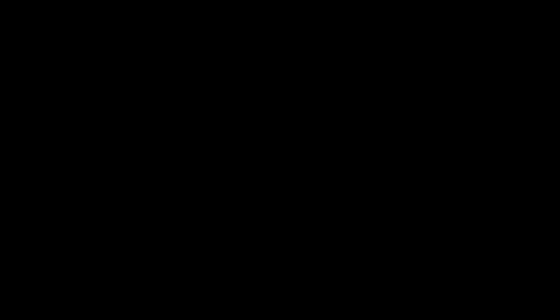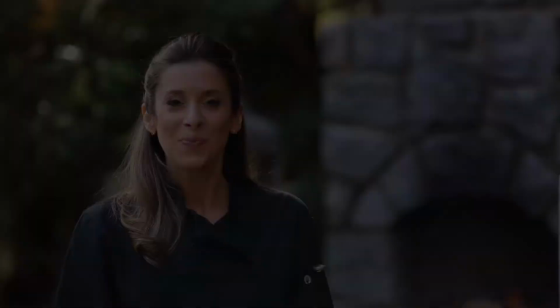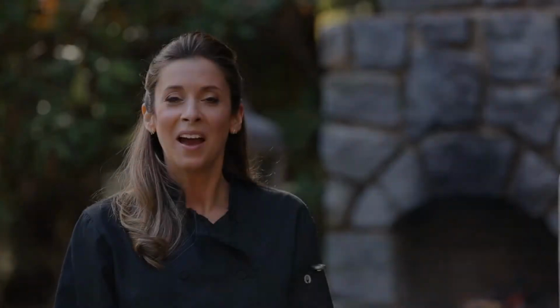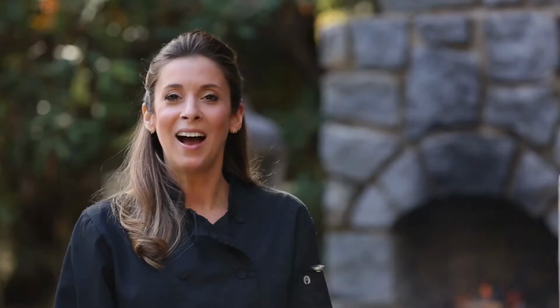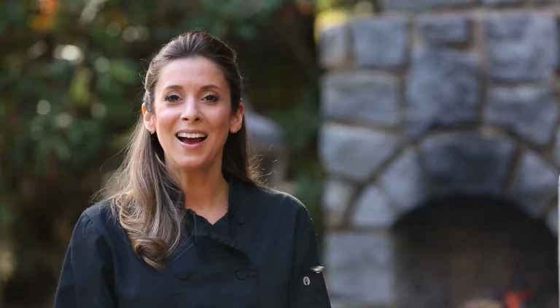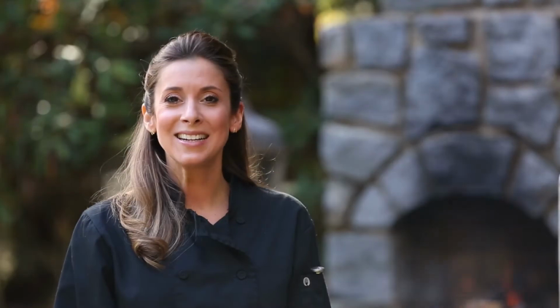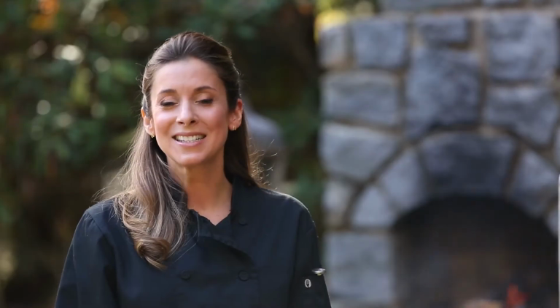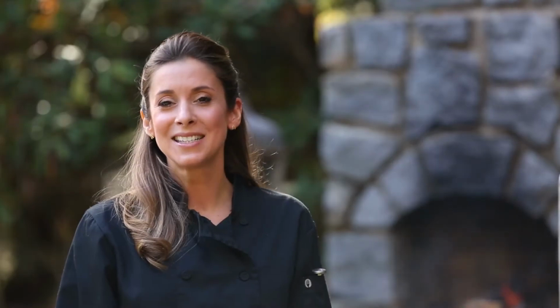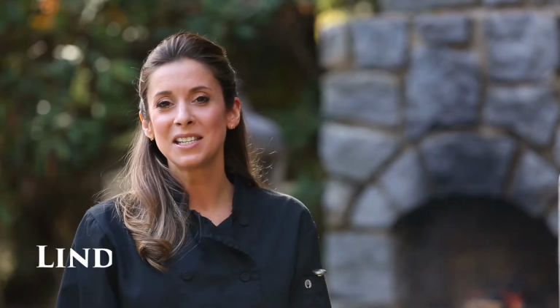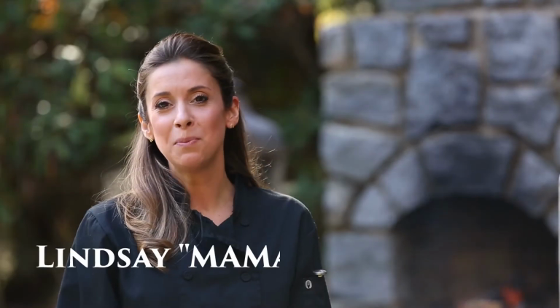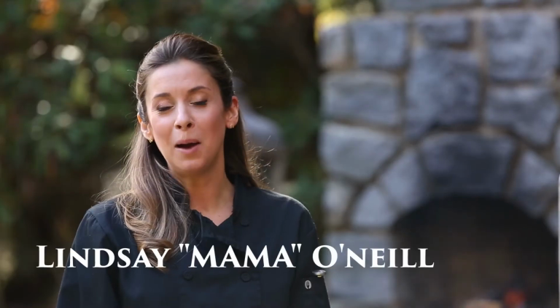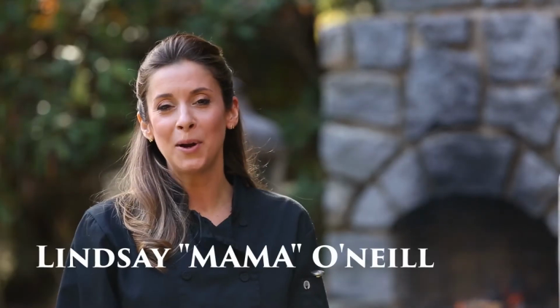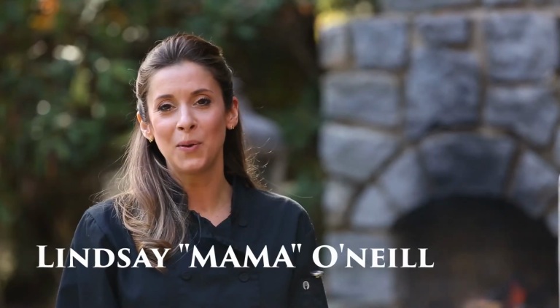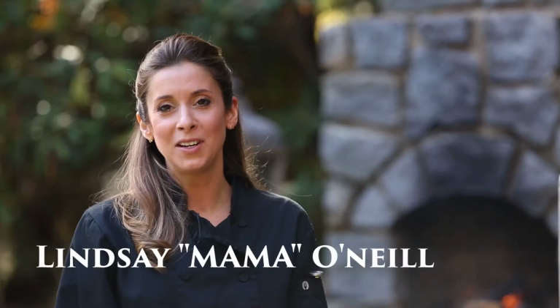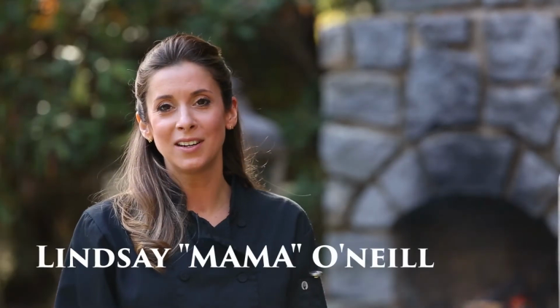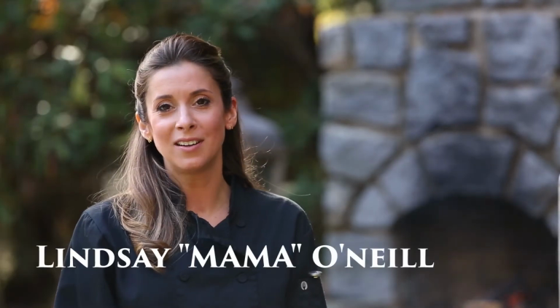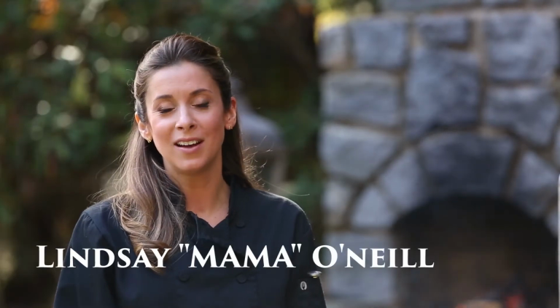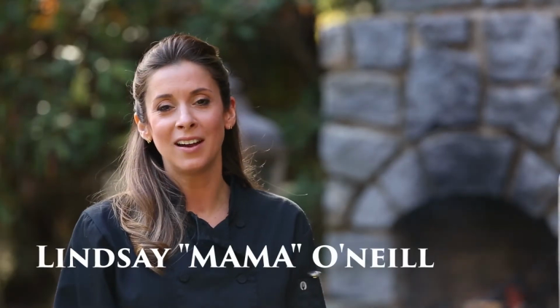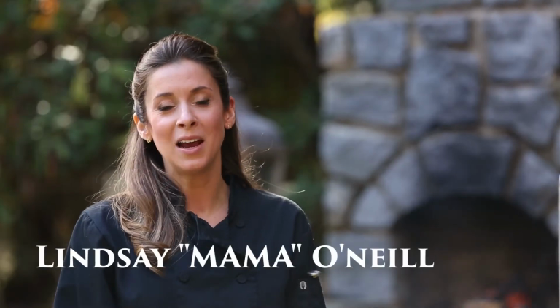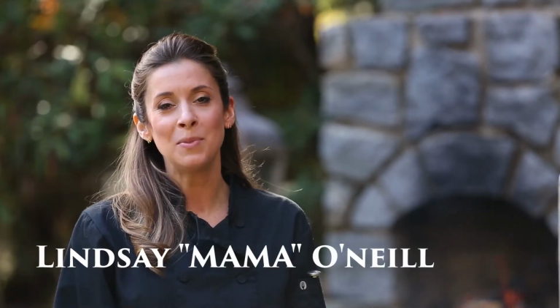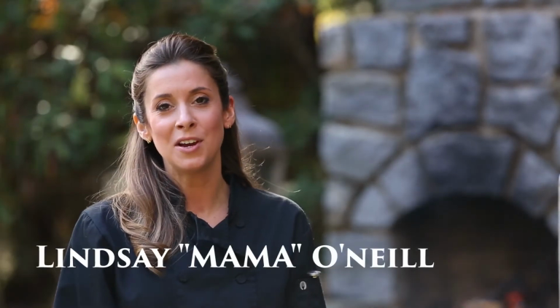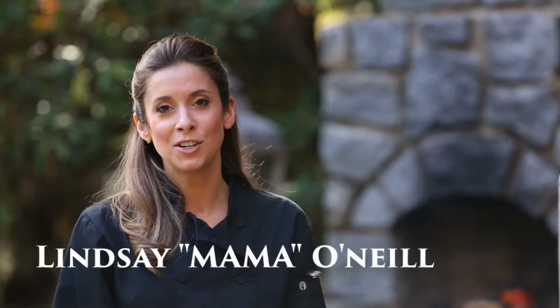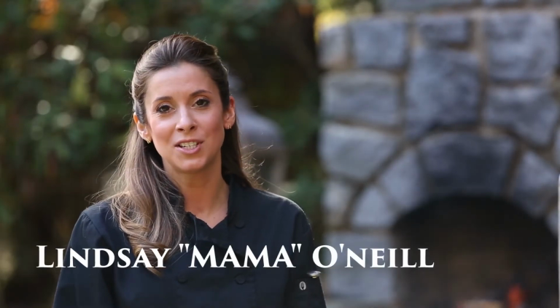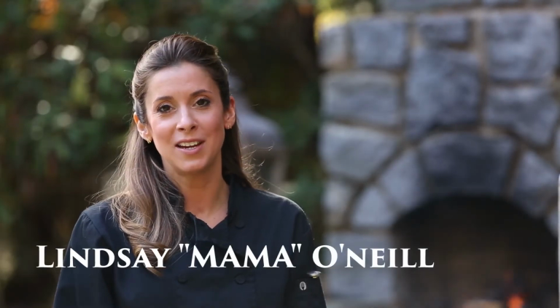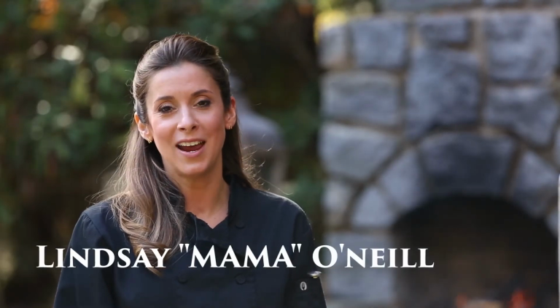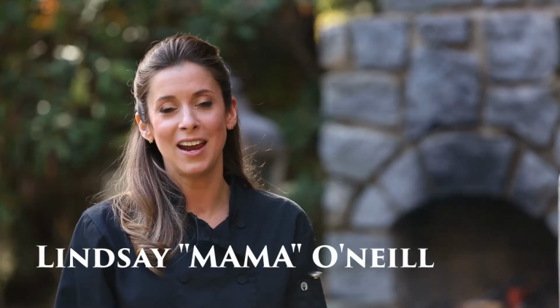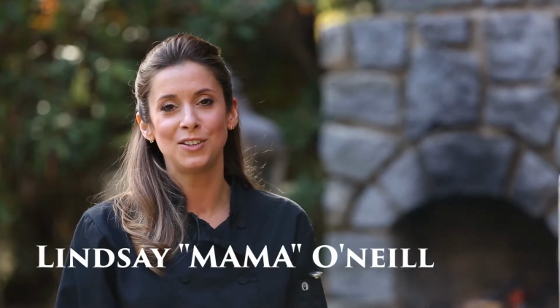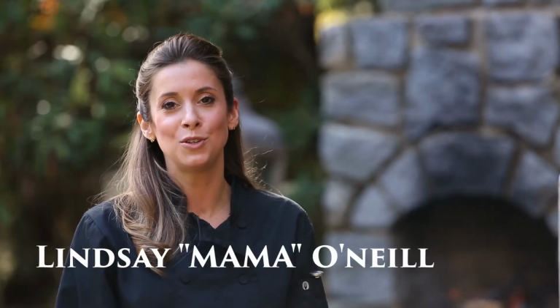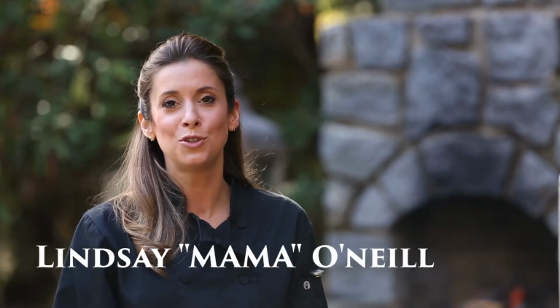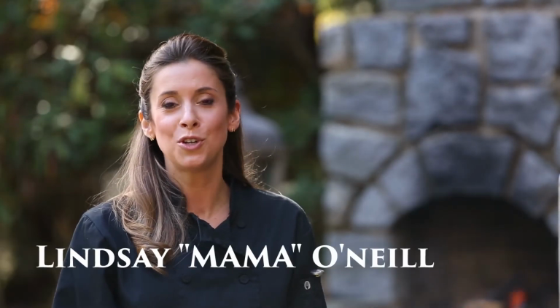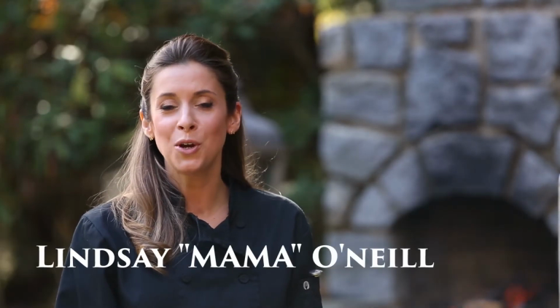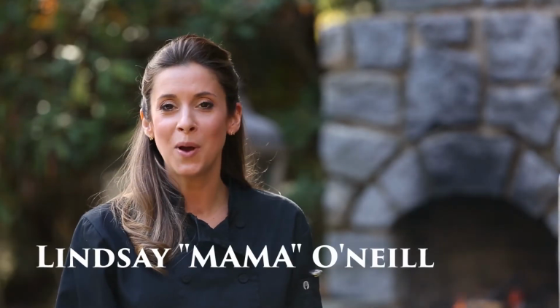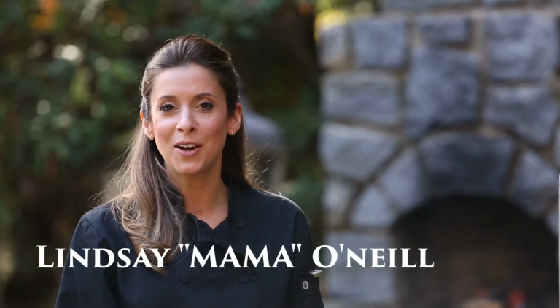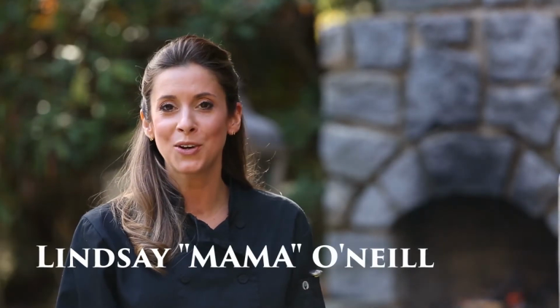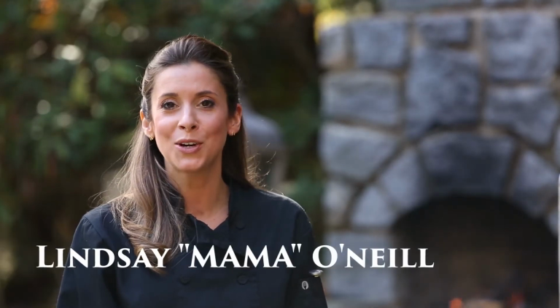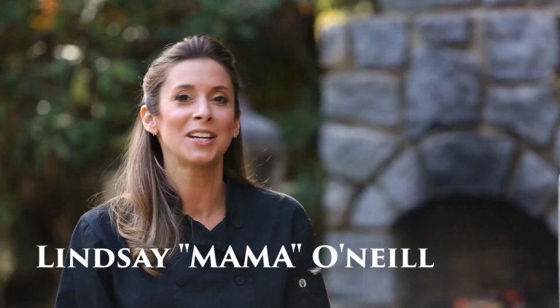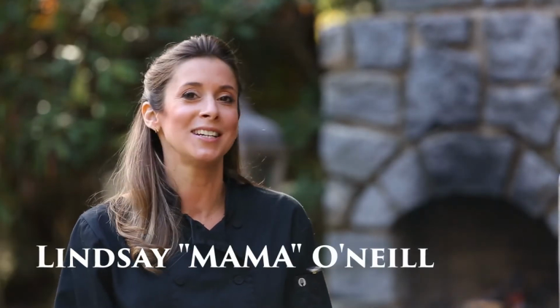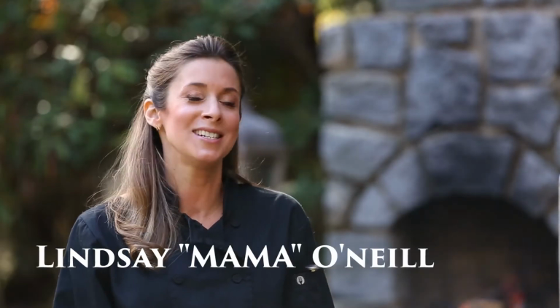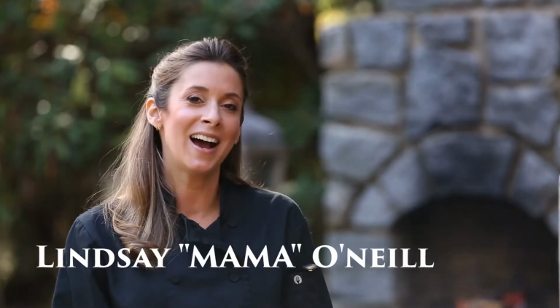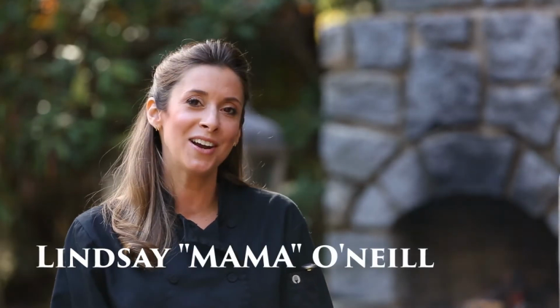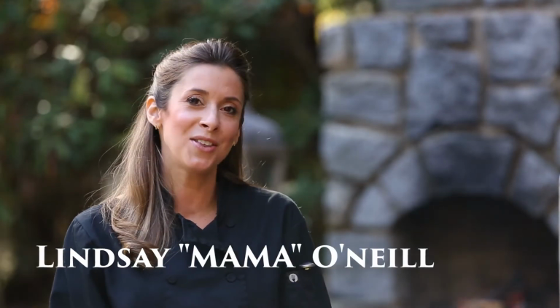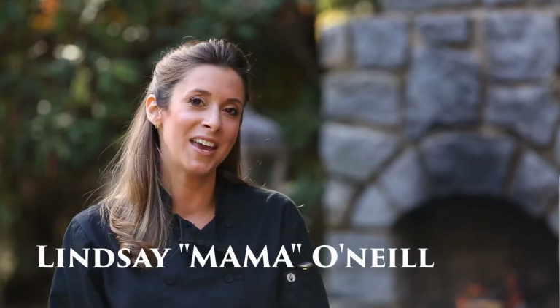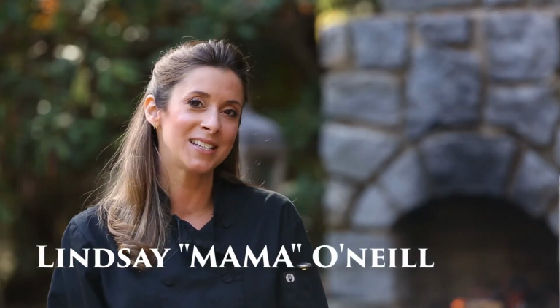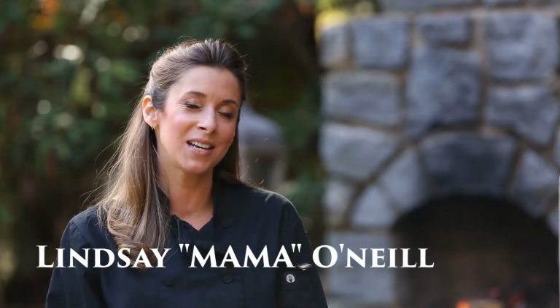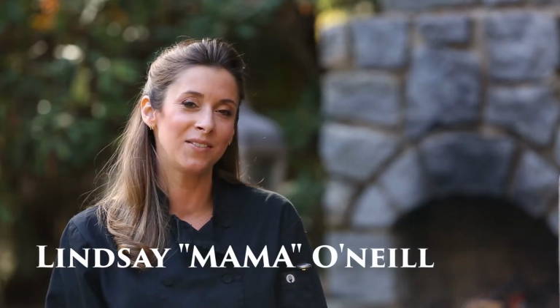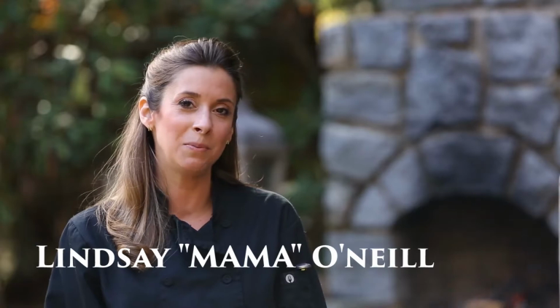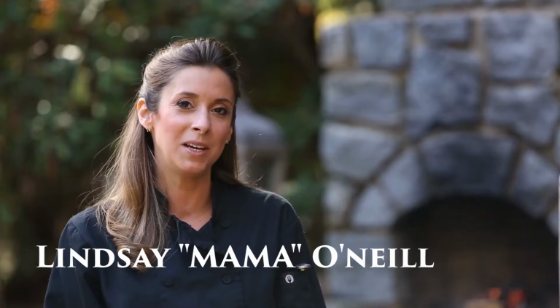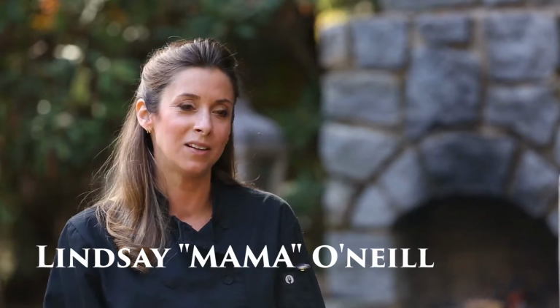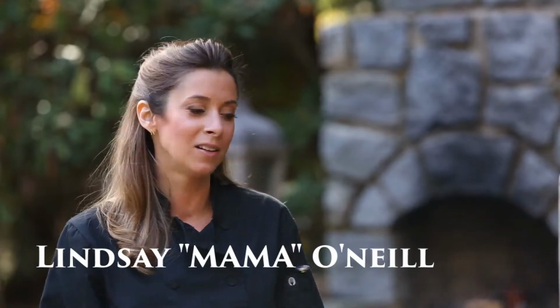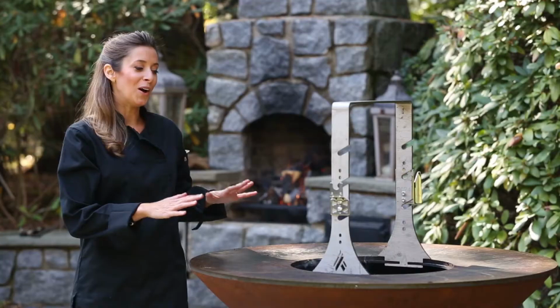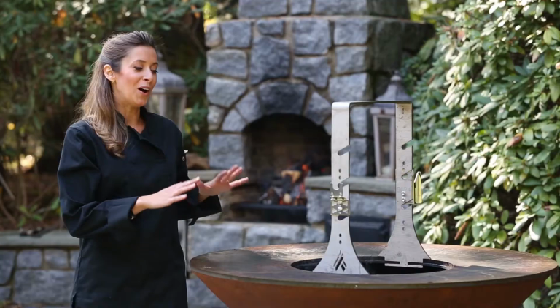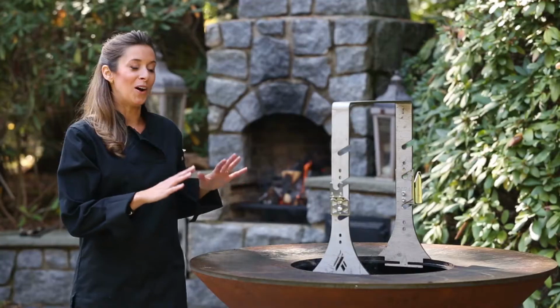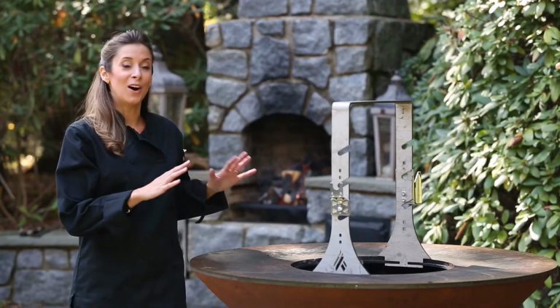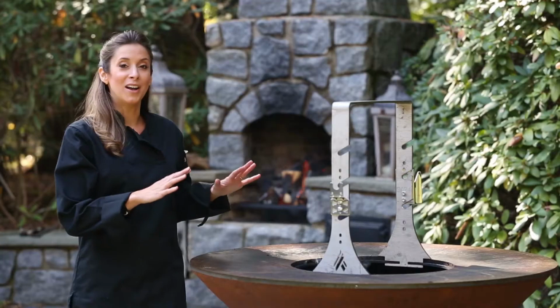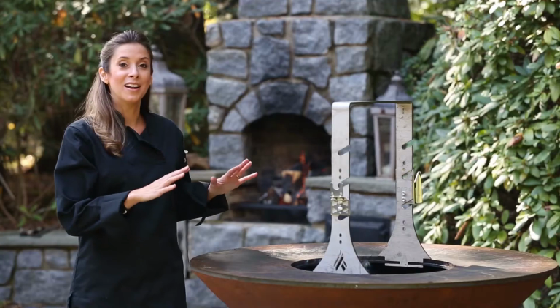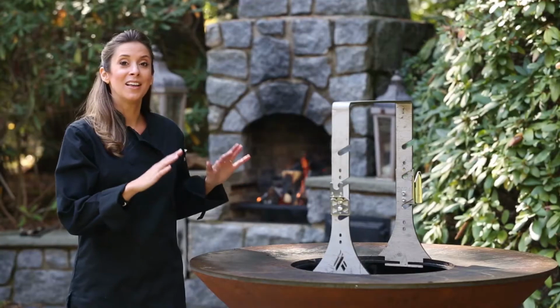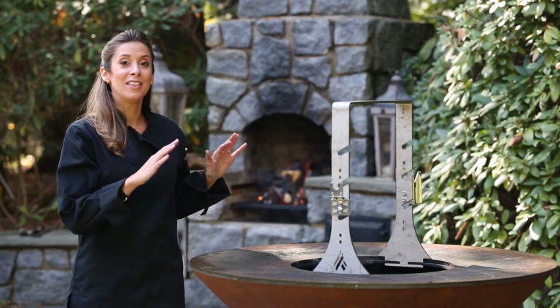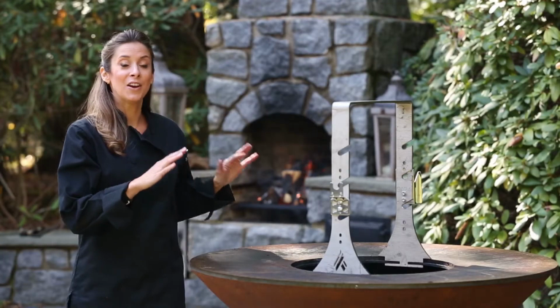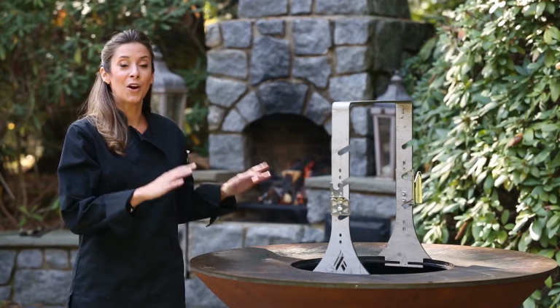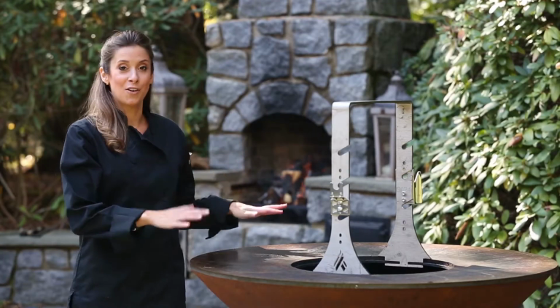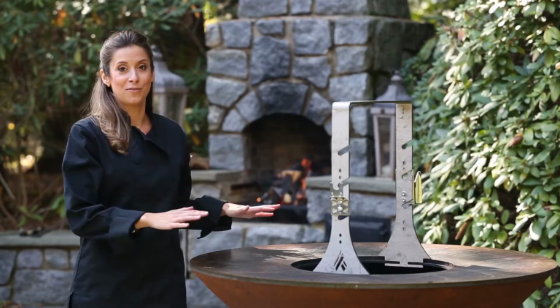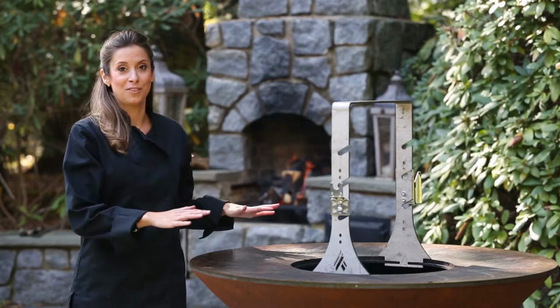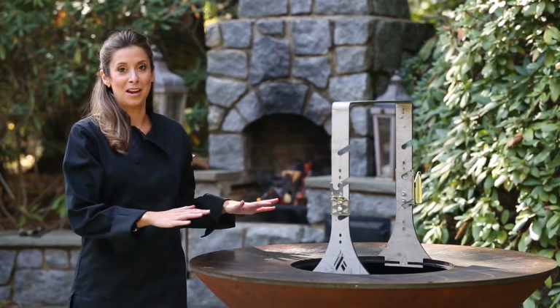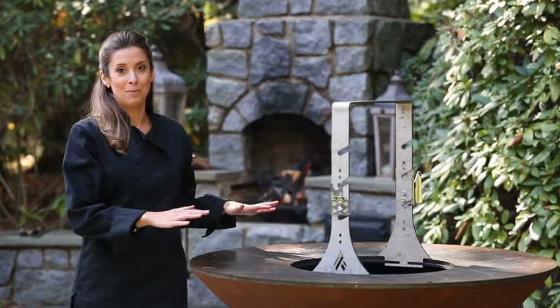Hi, it's Lindsay, Mama O'Neill, and I'm here today to show you how to cook an entire Thanksgiving meal on the Artflame.